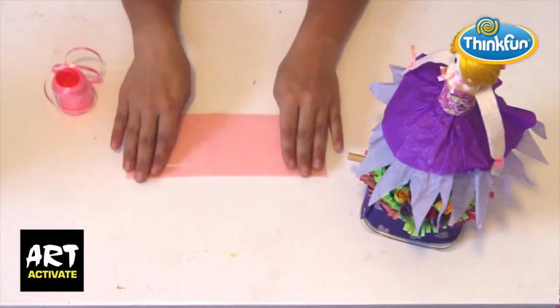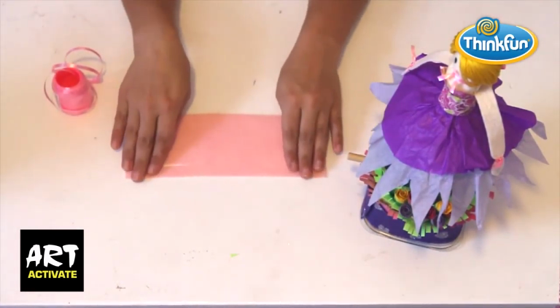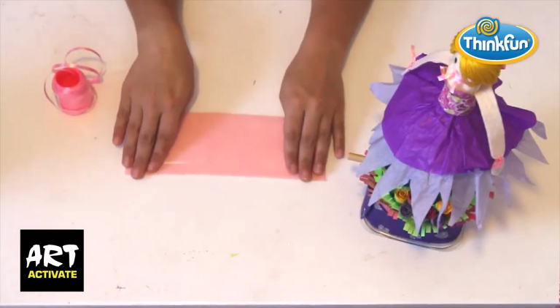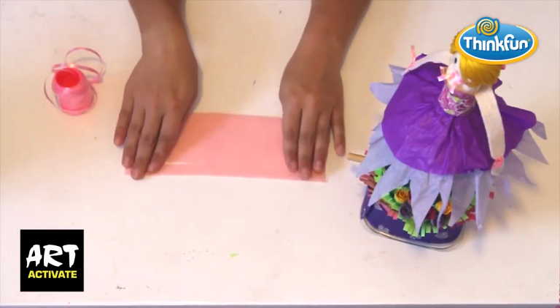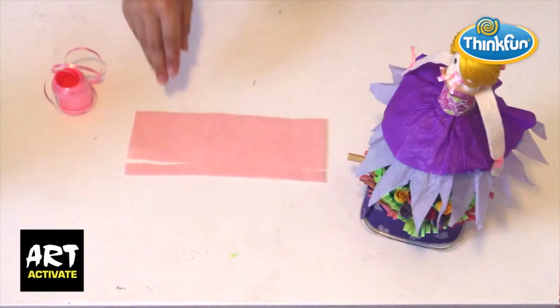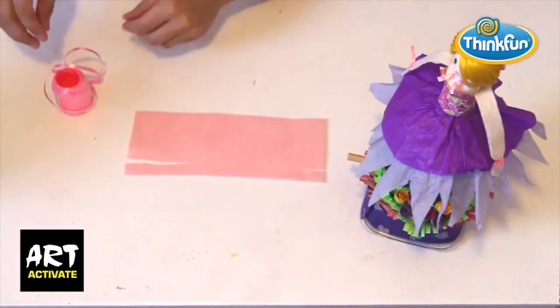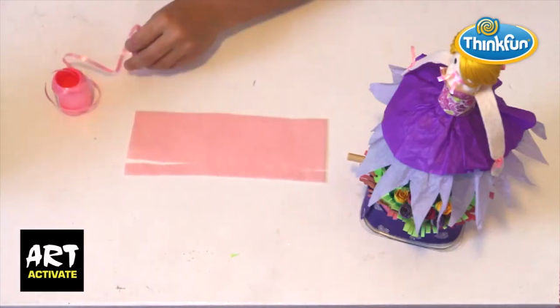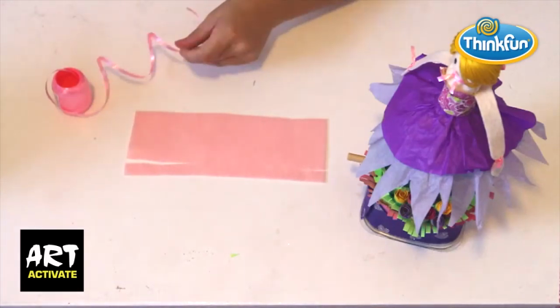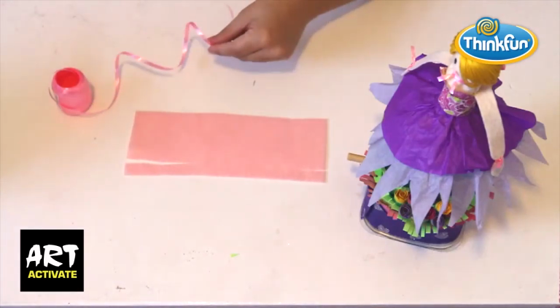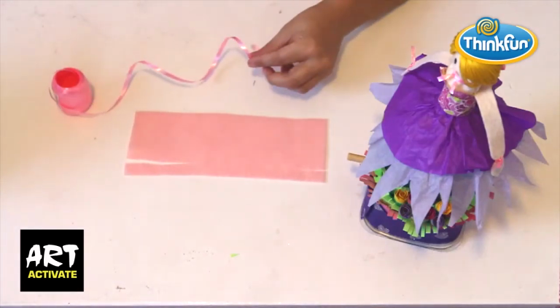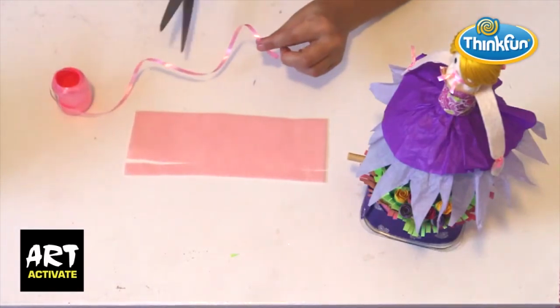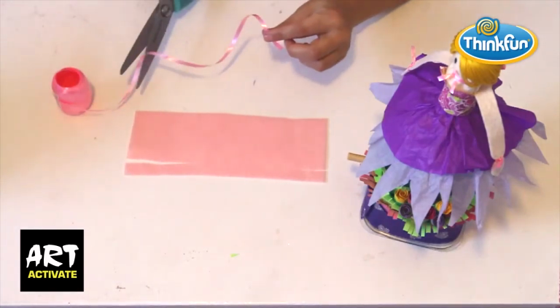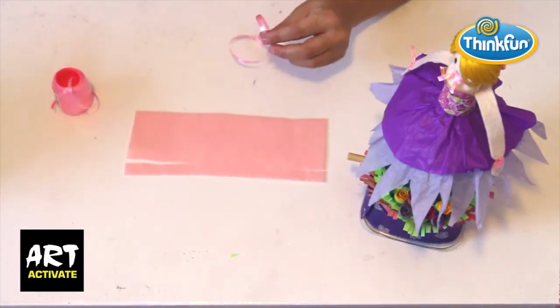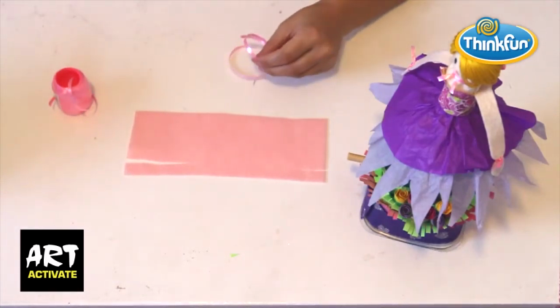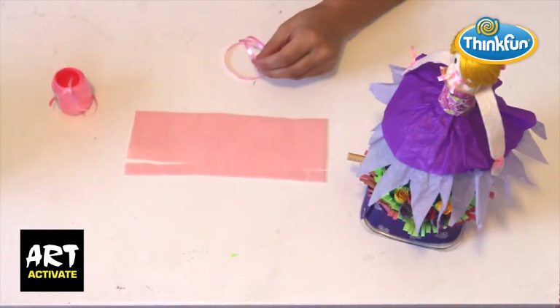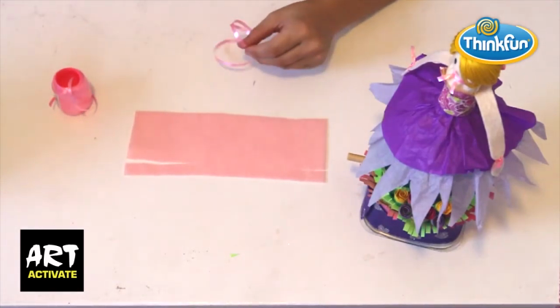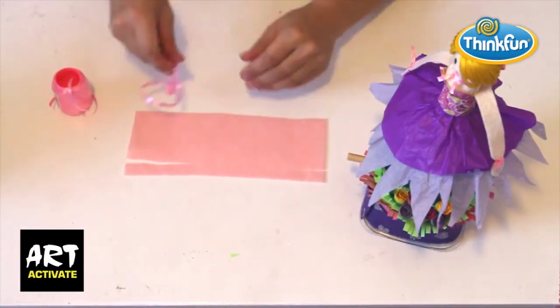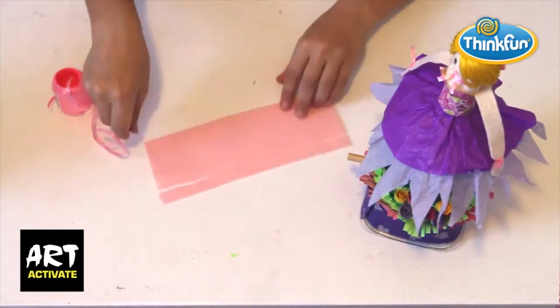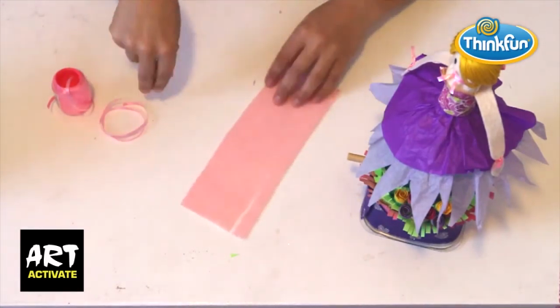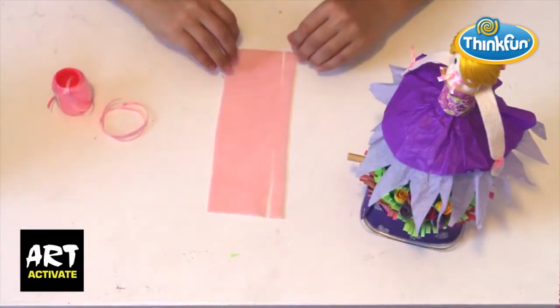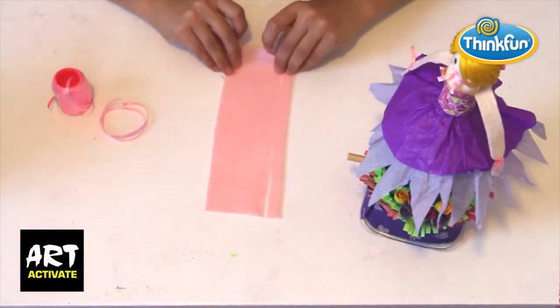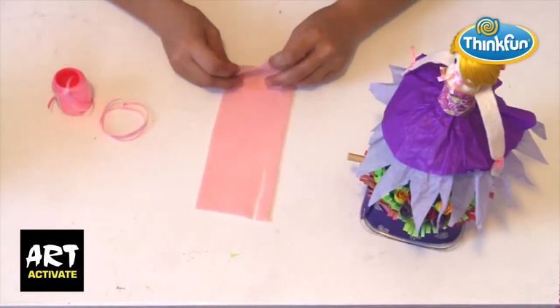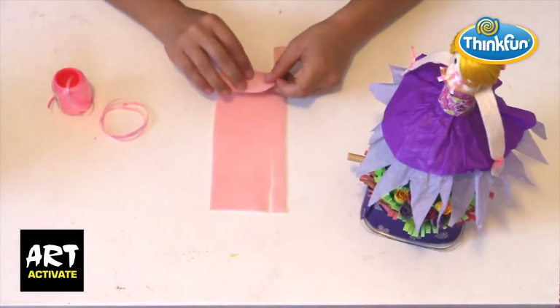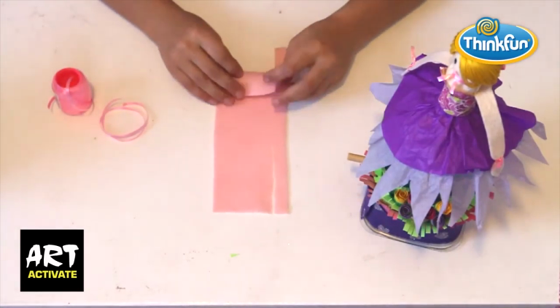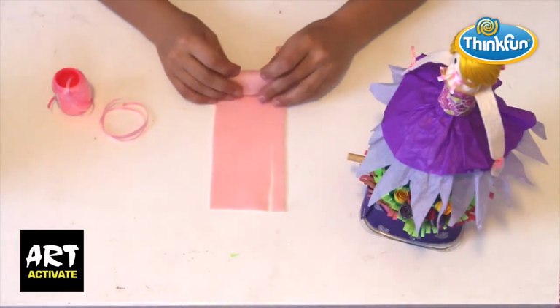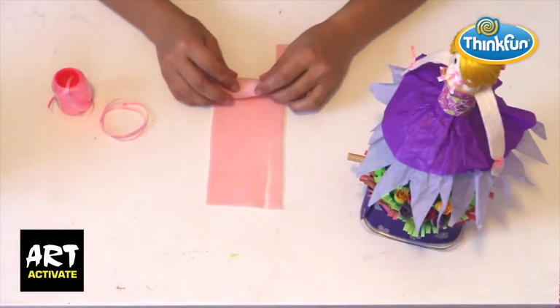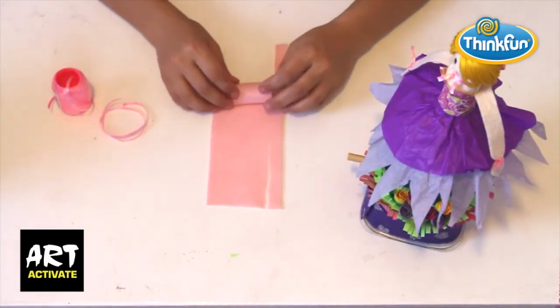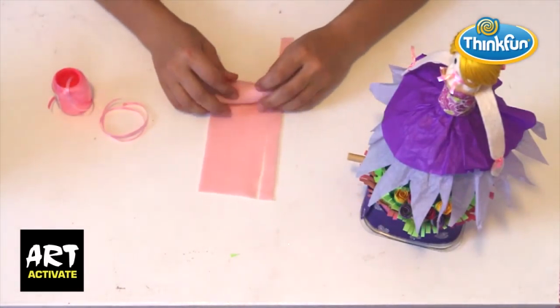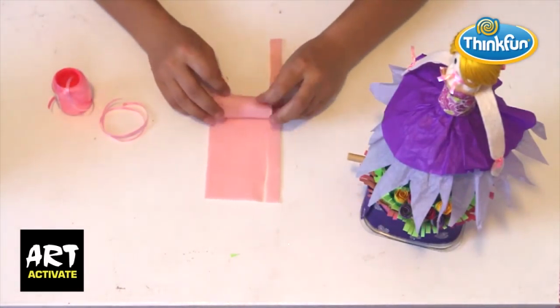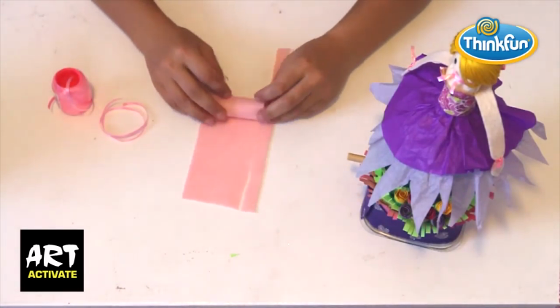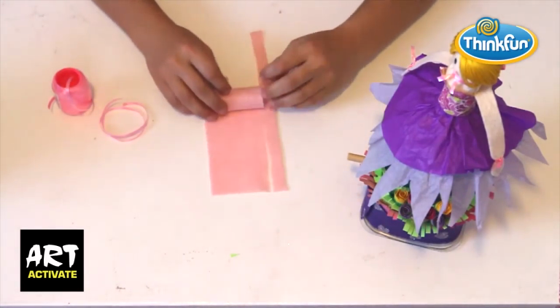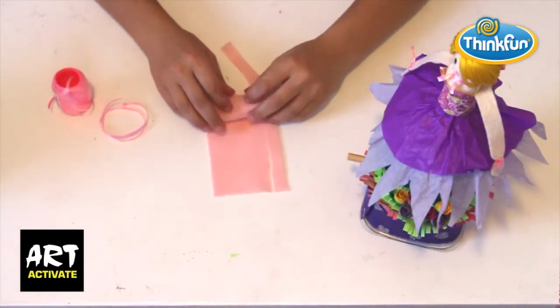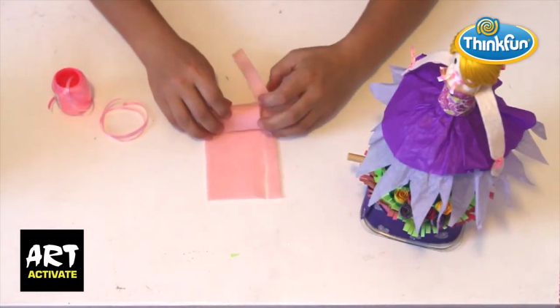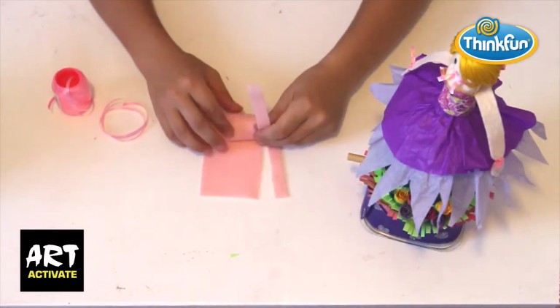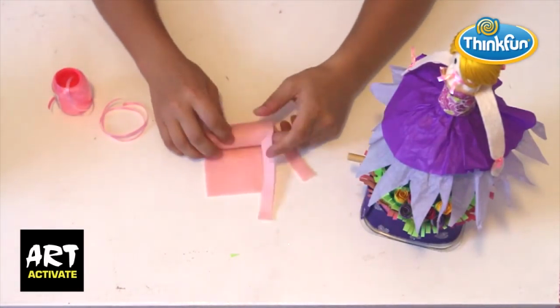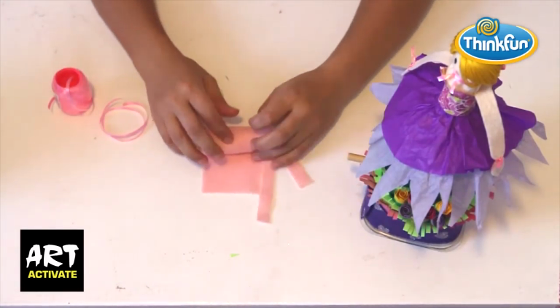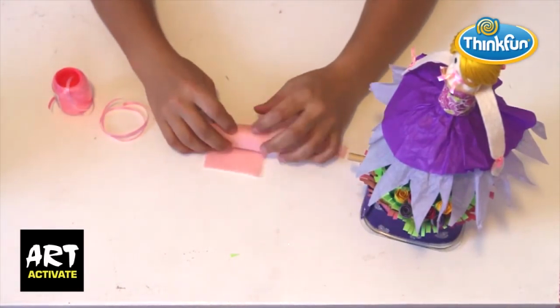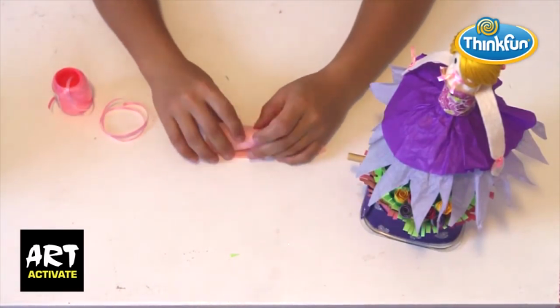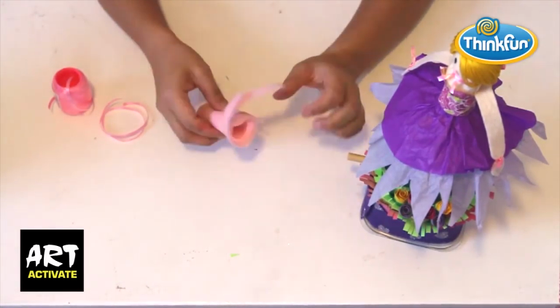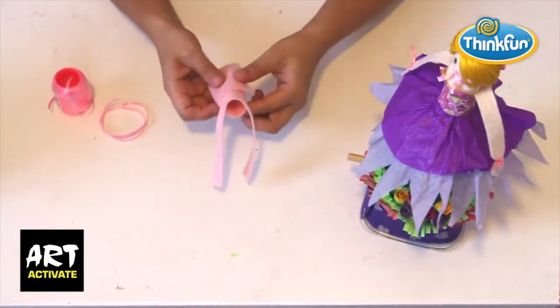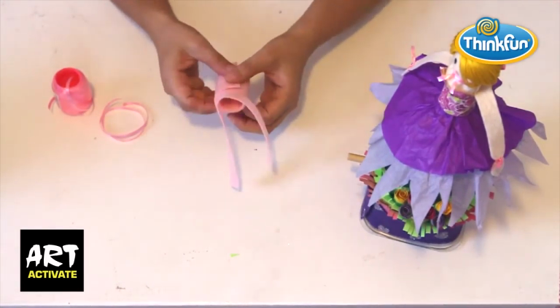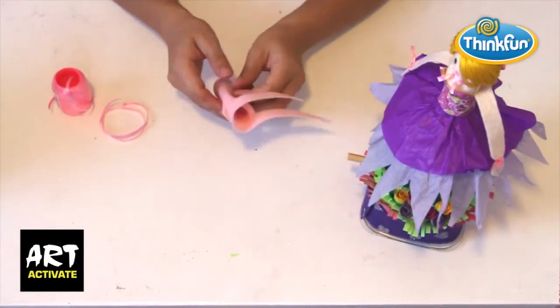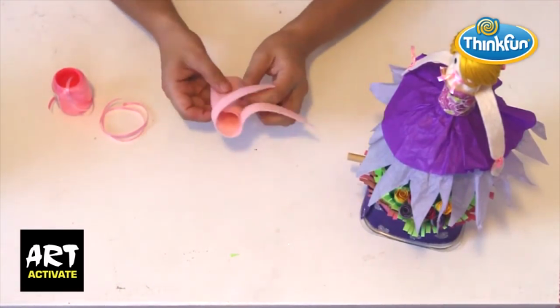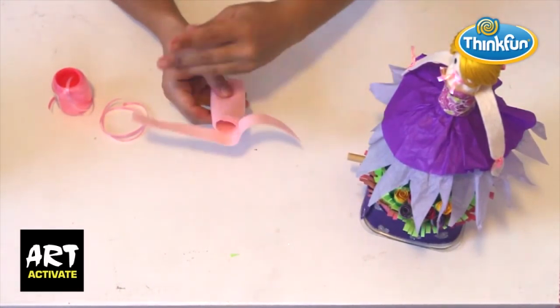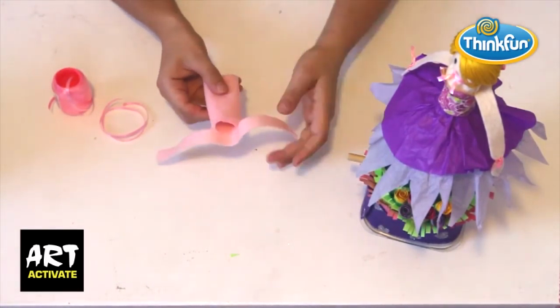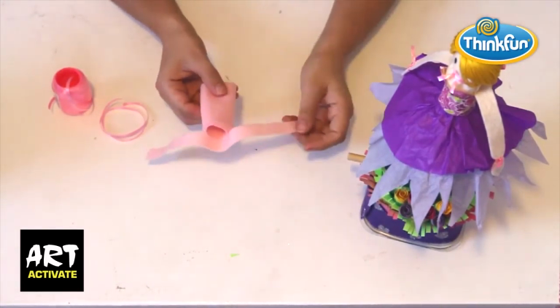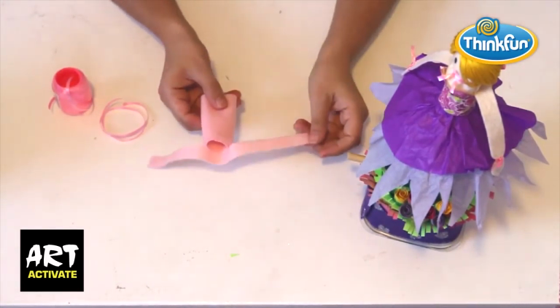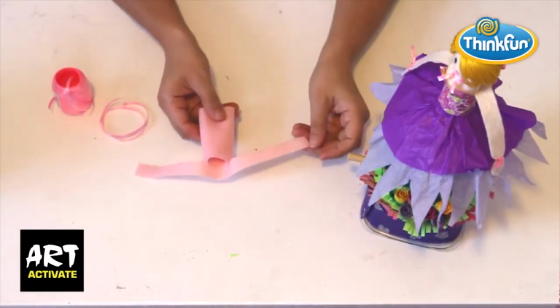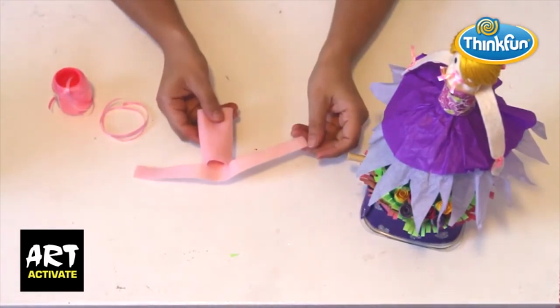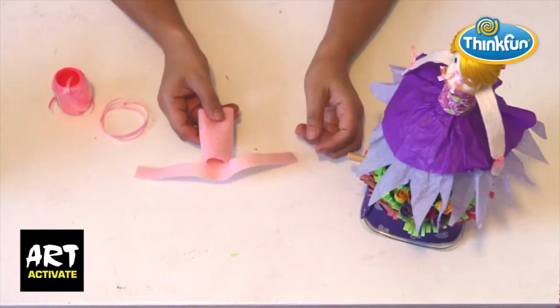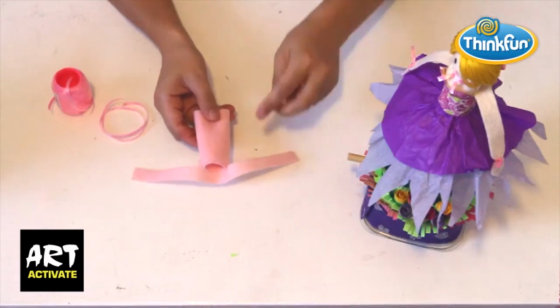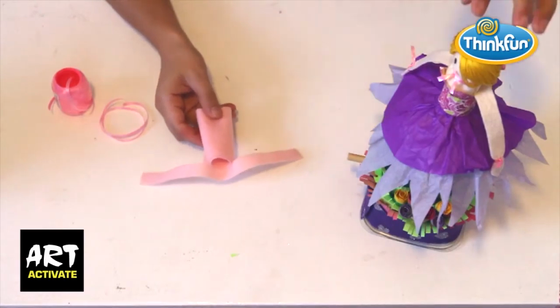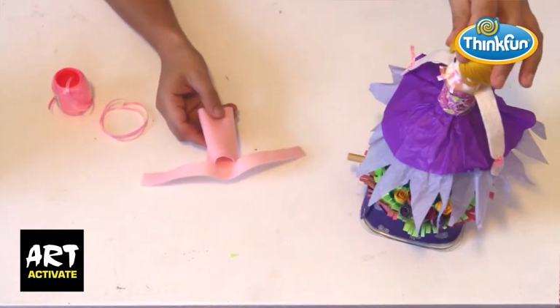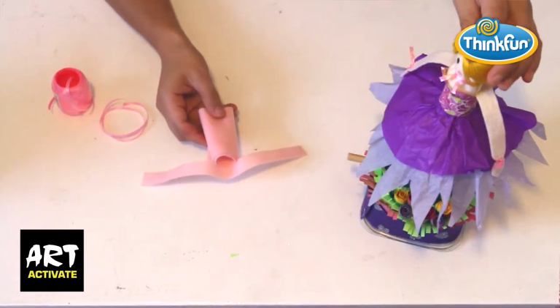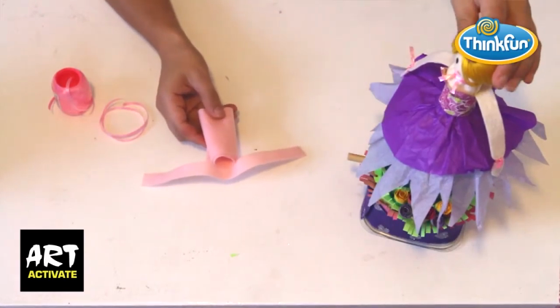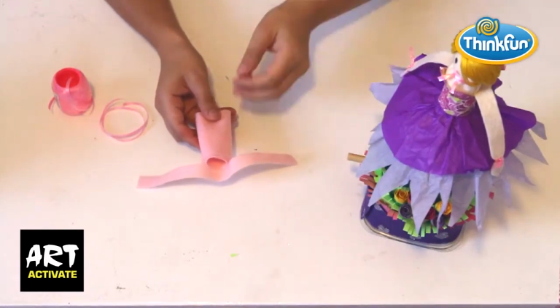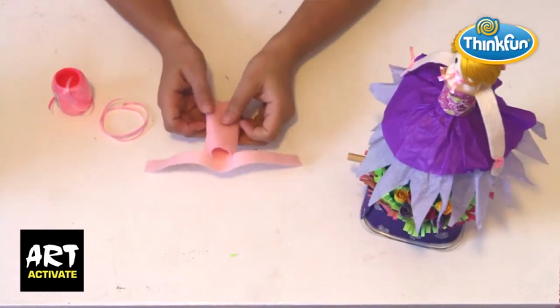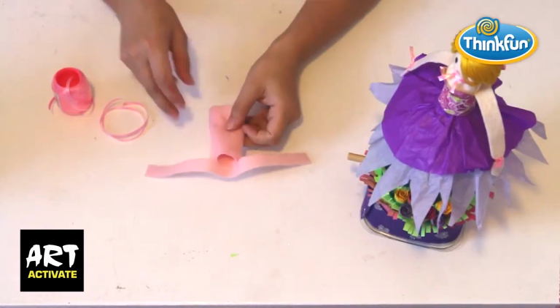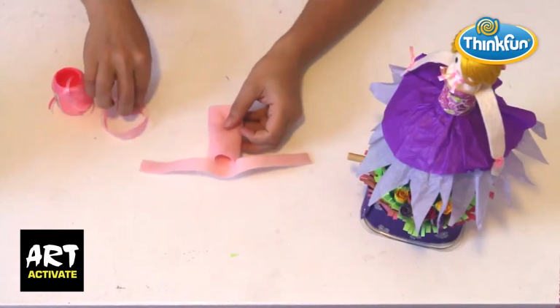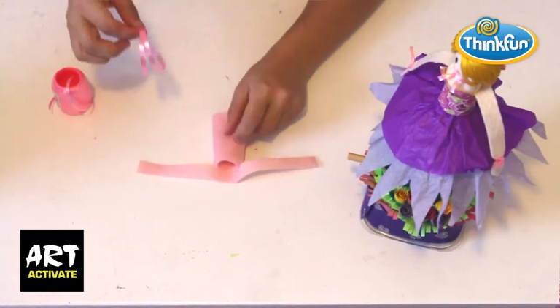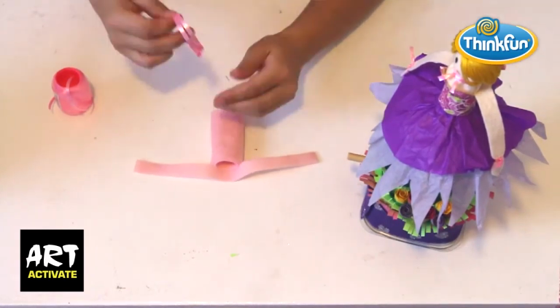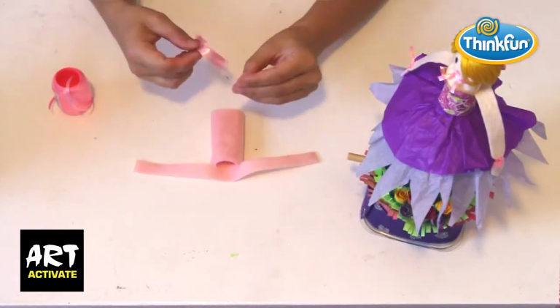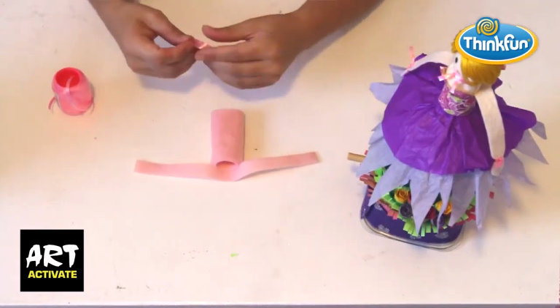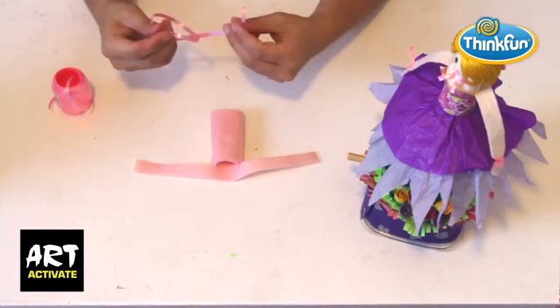Fix the dress to the main rod — you can punch a hole in the bottle top to fit it if you like. Add the egg cup to the top and fix with tape to complete the full dress.